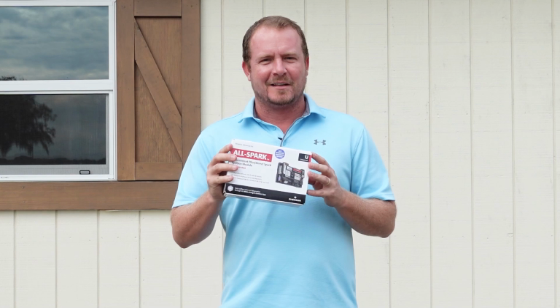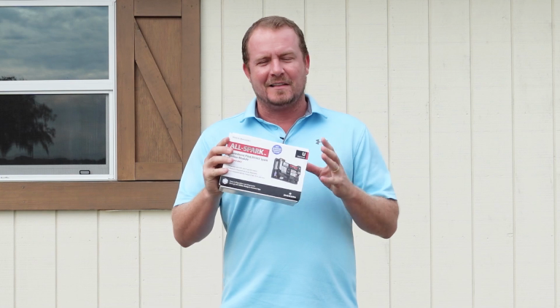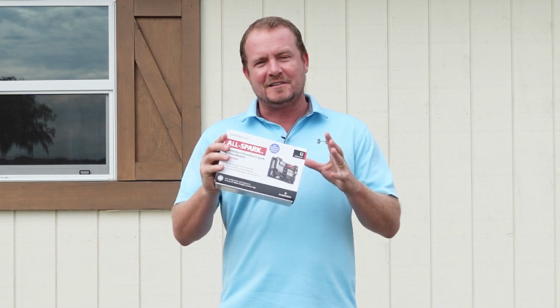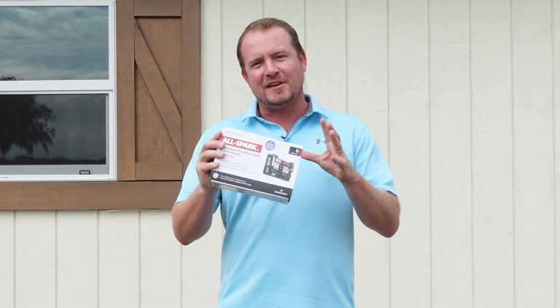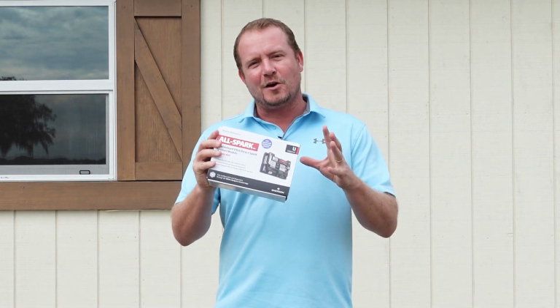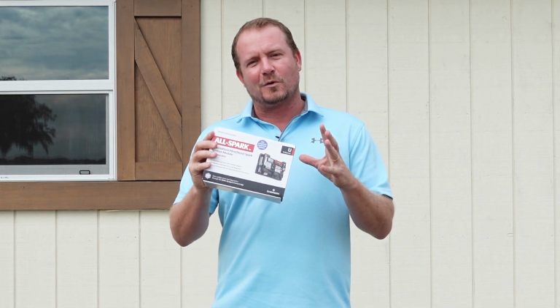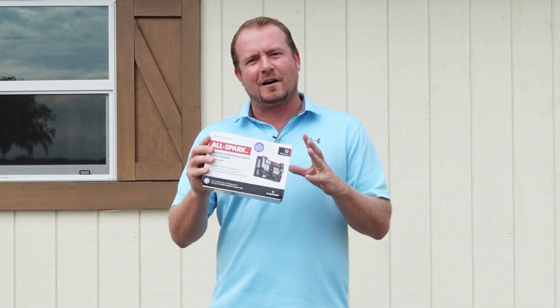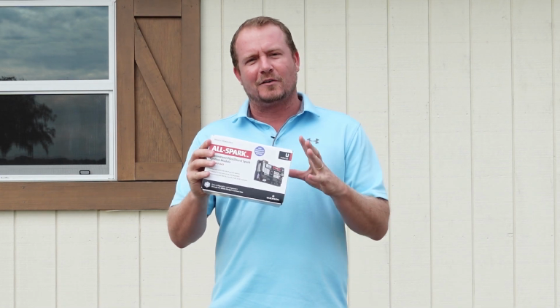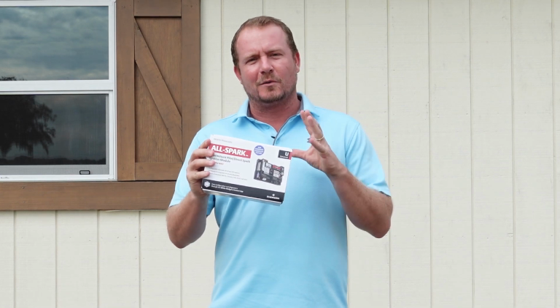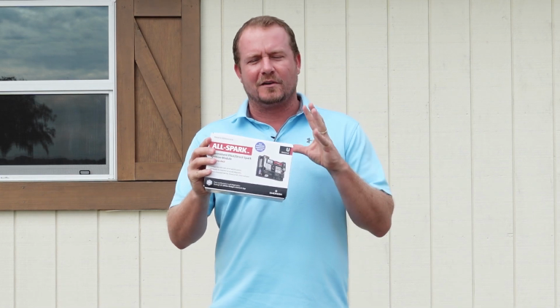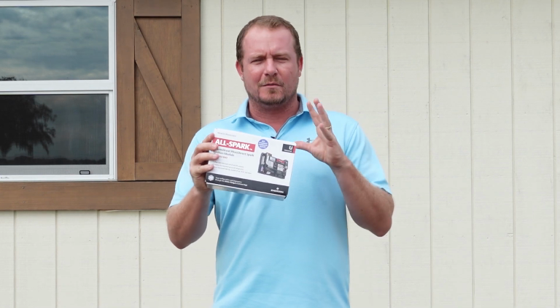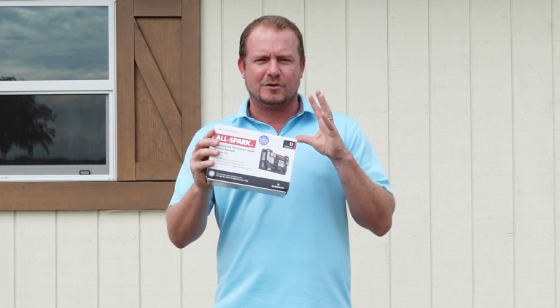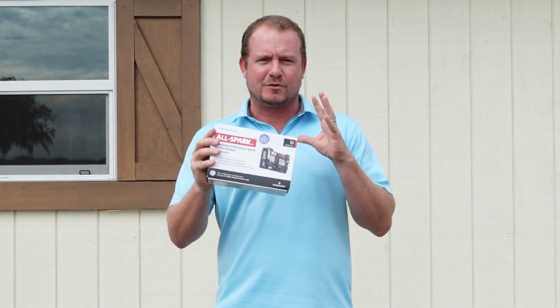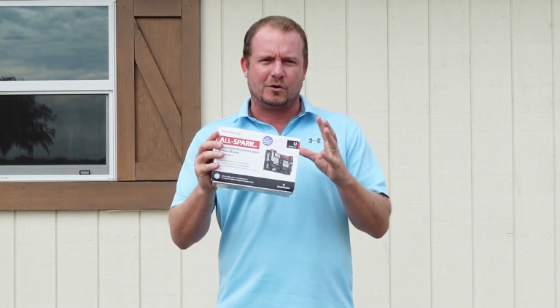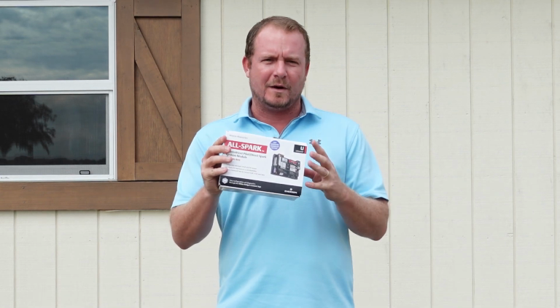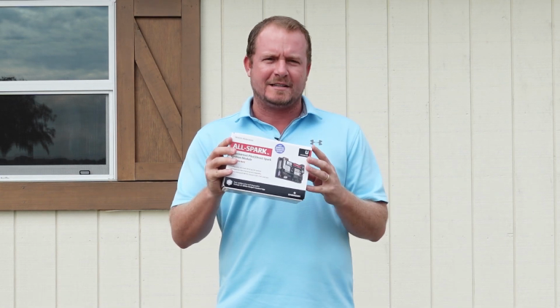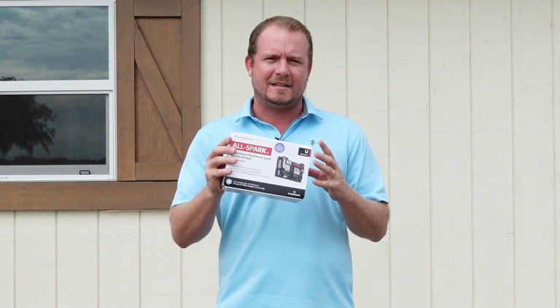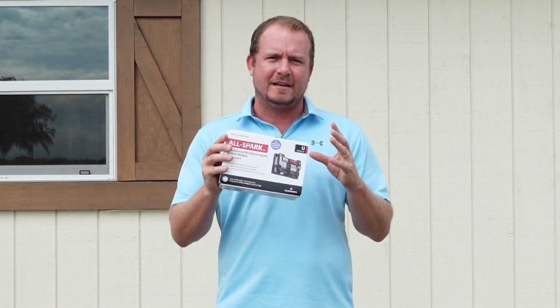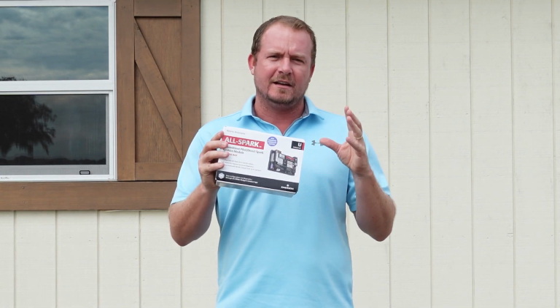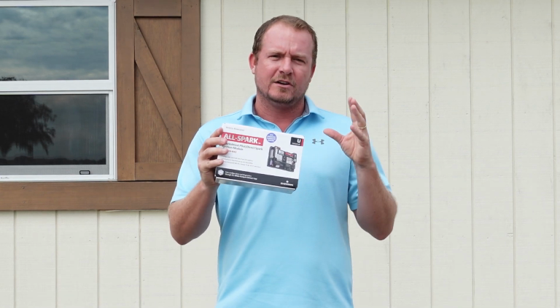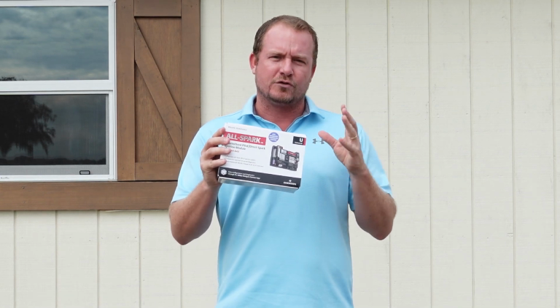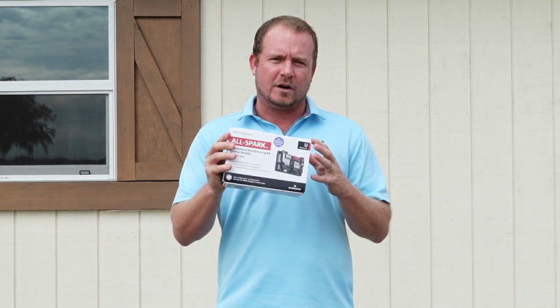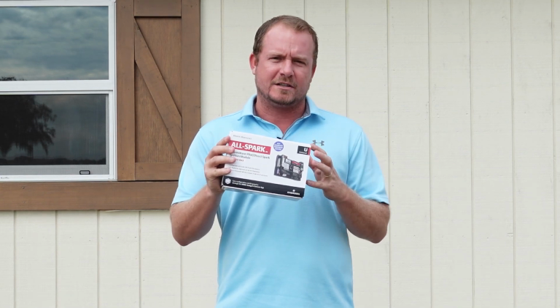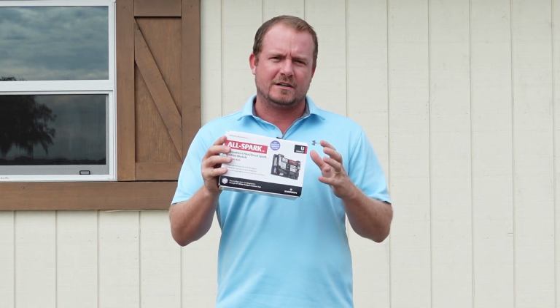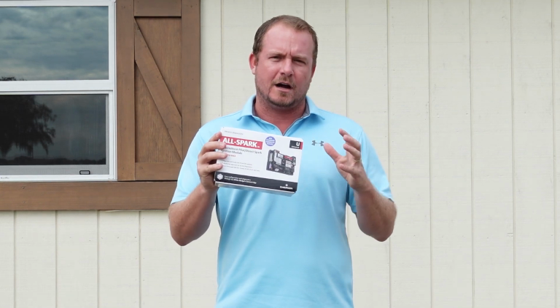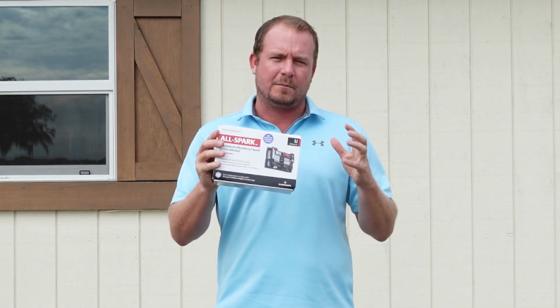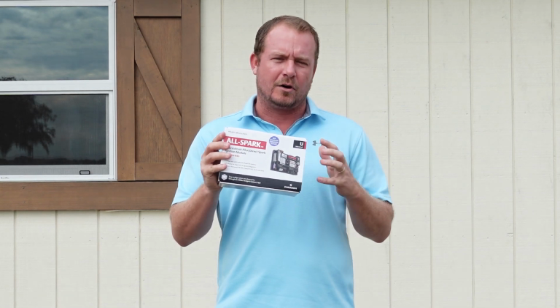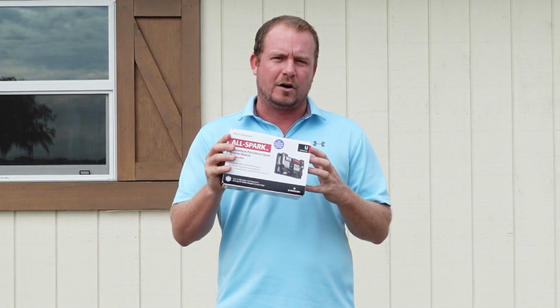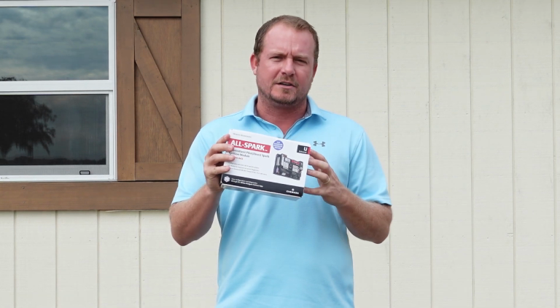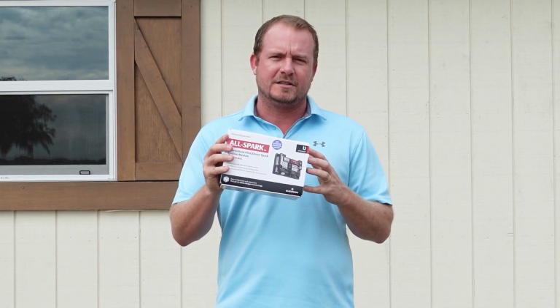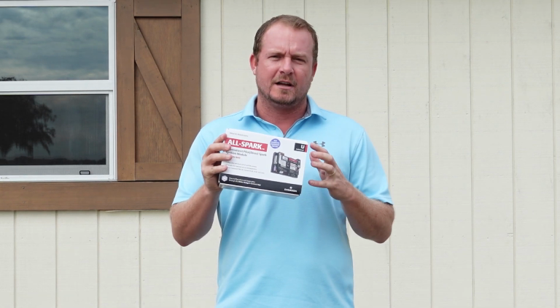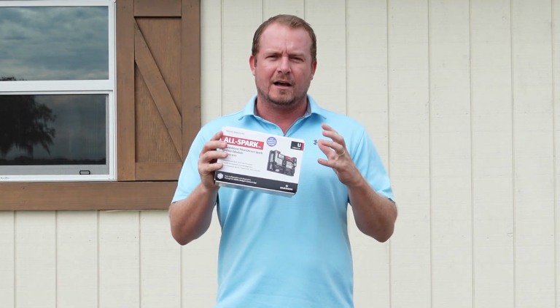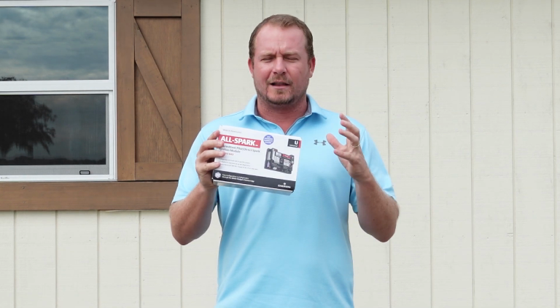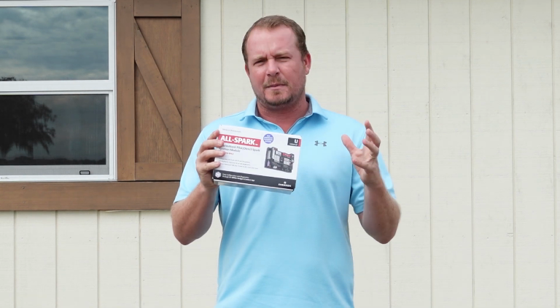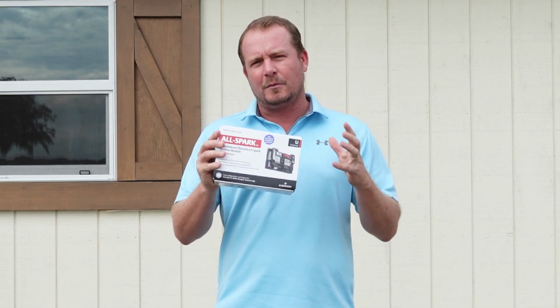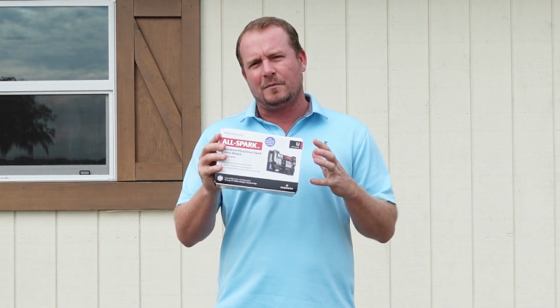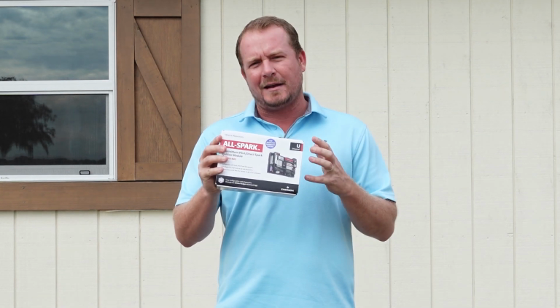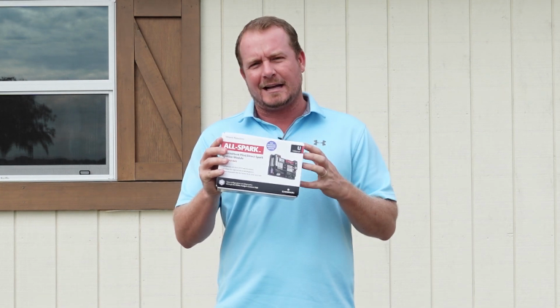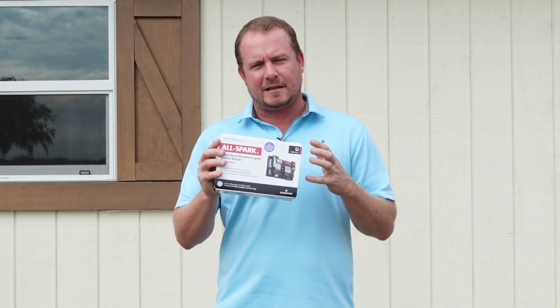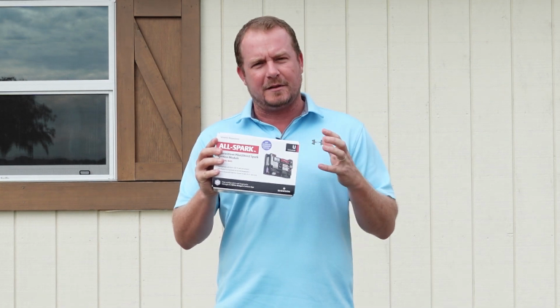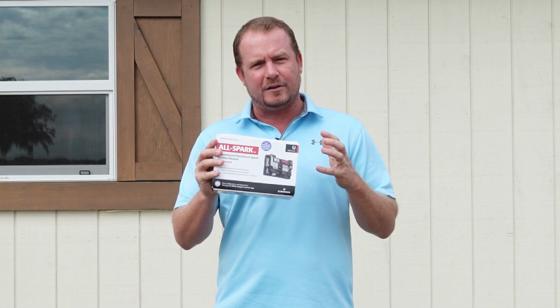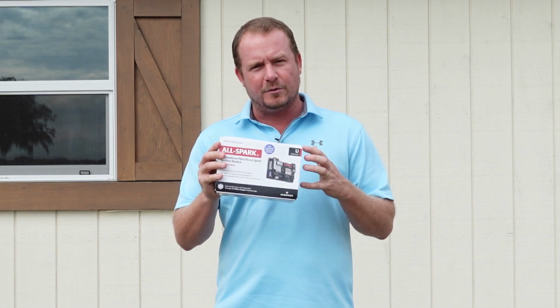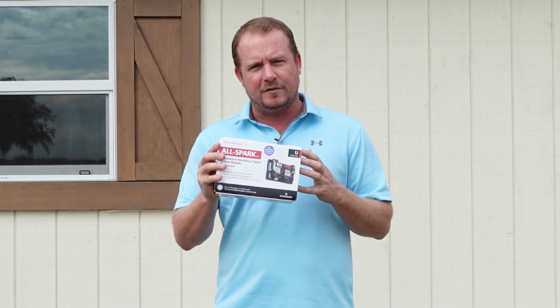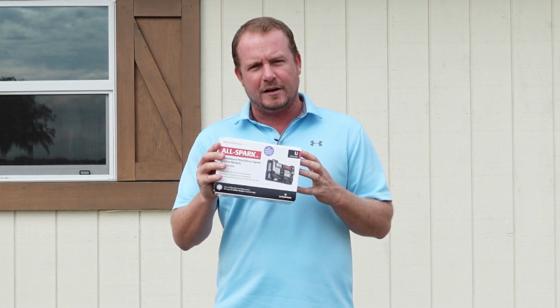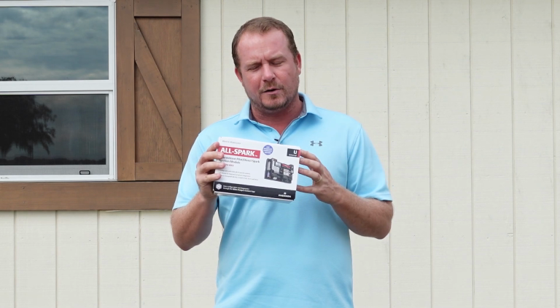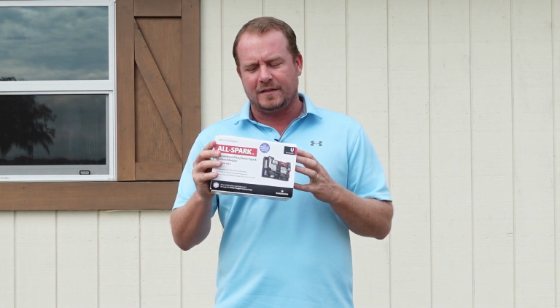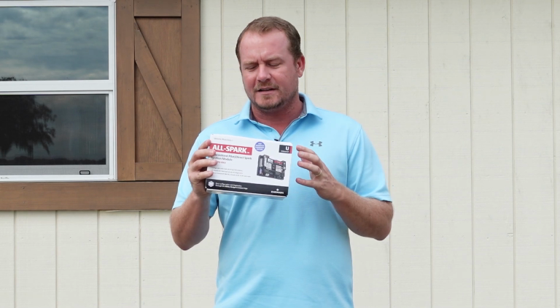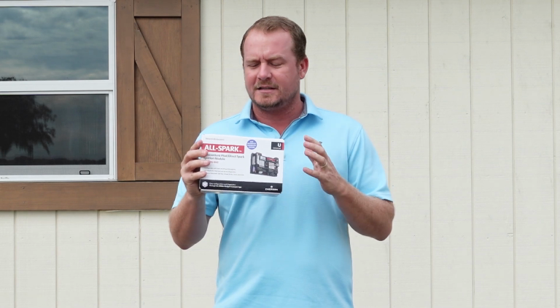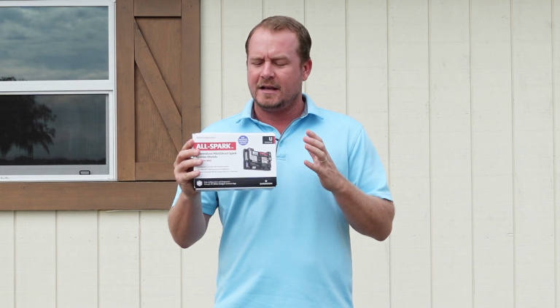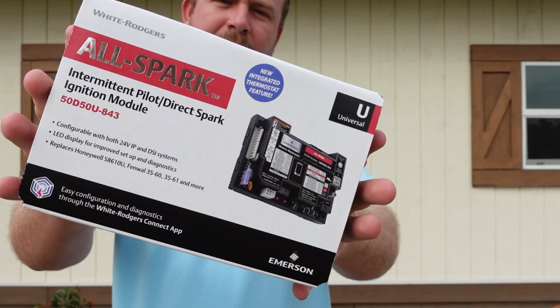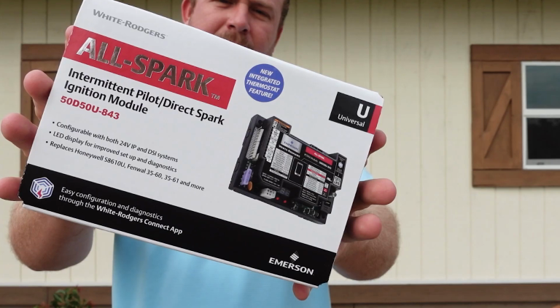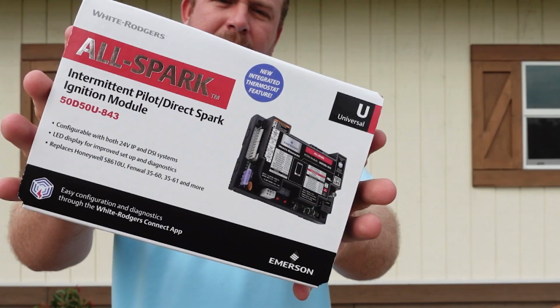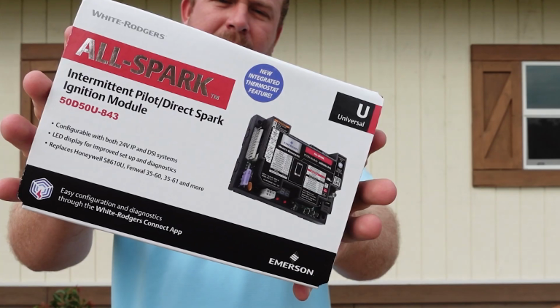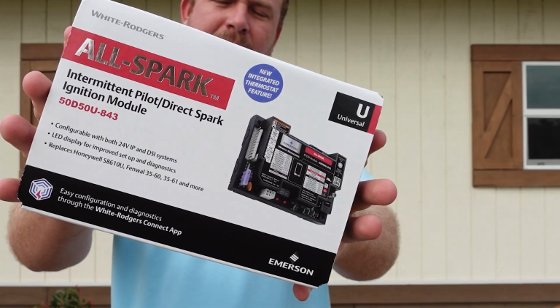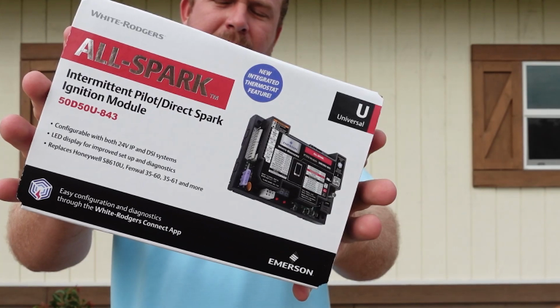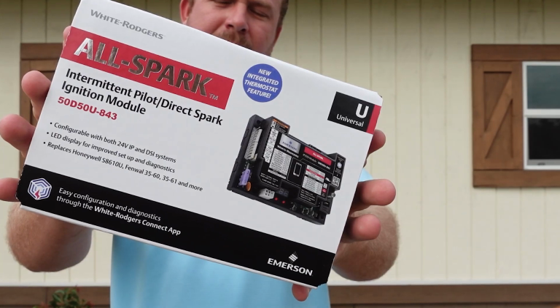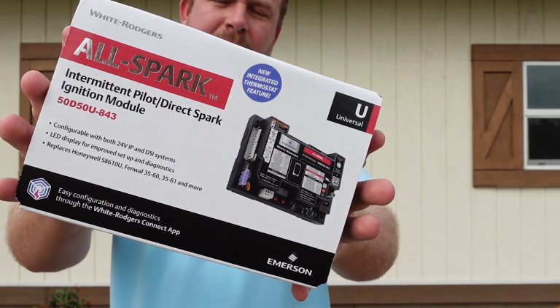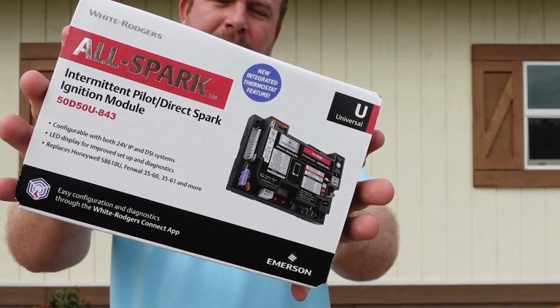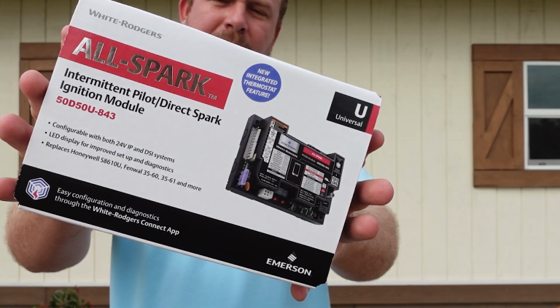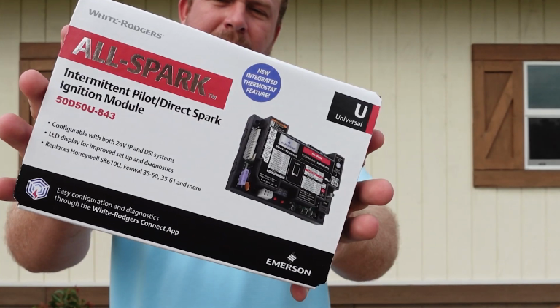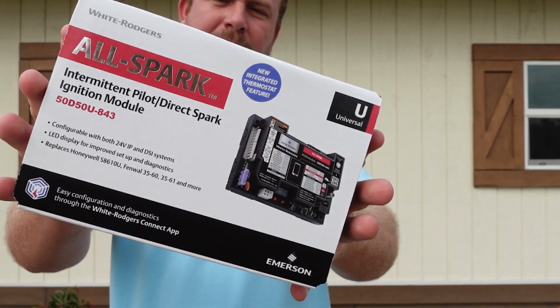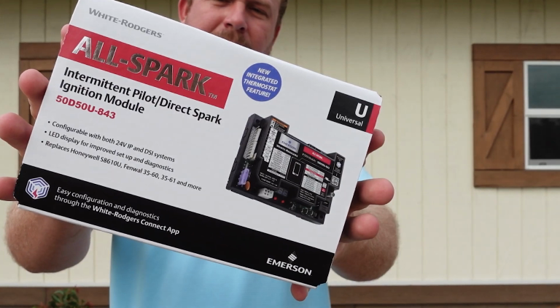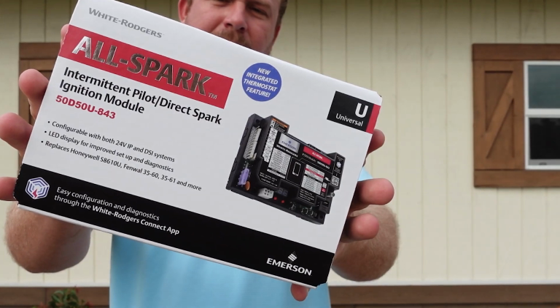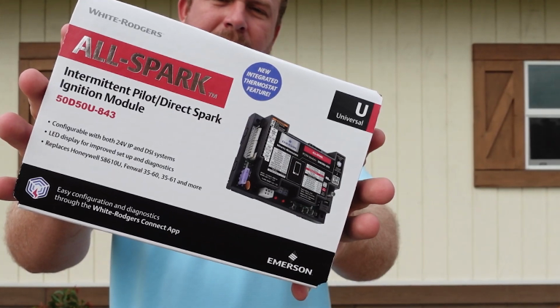In this video, we're covering one of the most requested truck stock parts. A lot of people have been asking me to do a video on this. This is the Emerson White Rogers AllSpark.